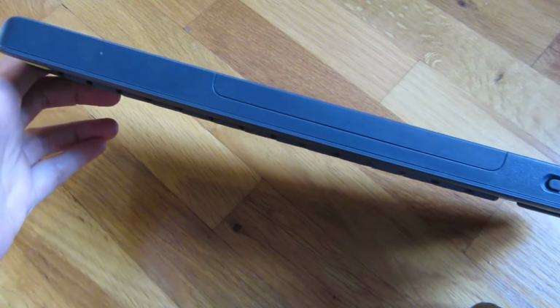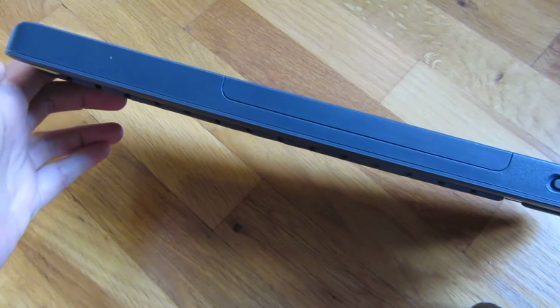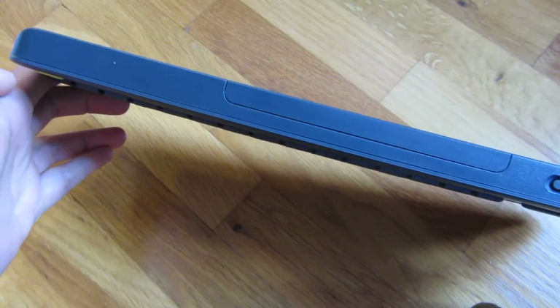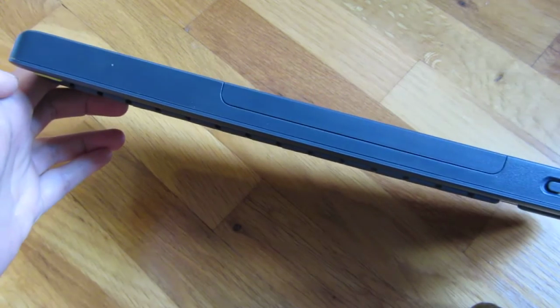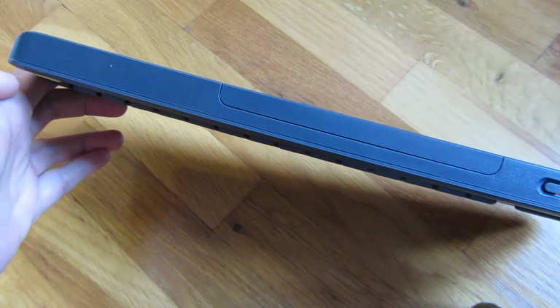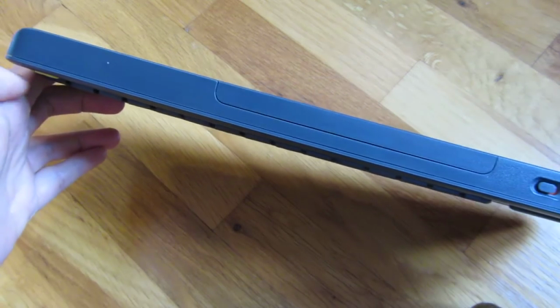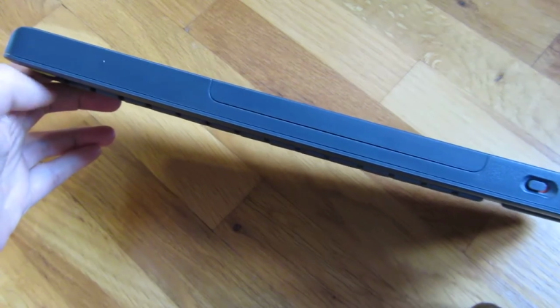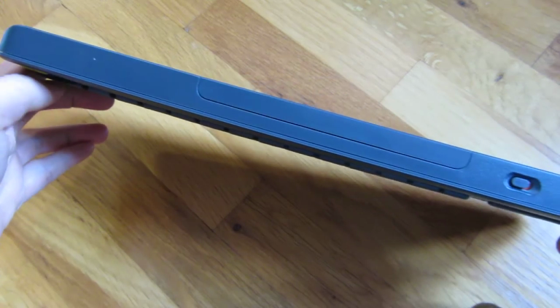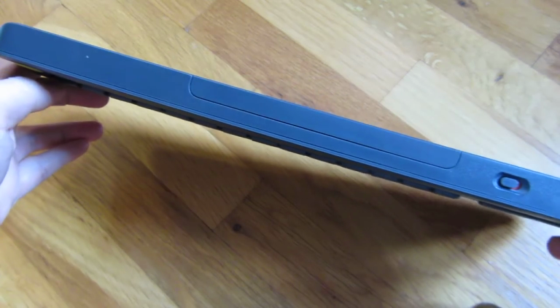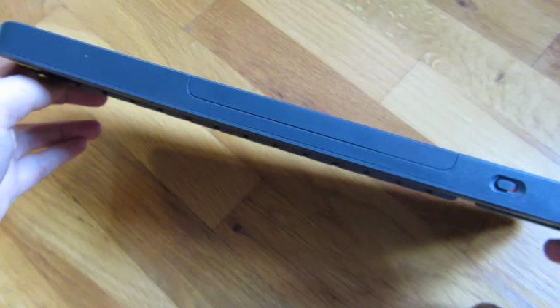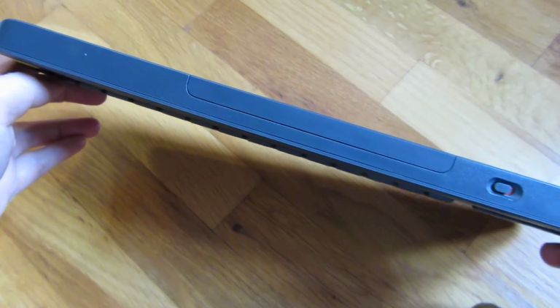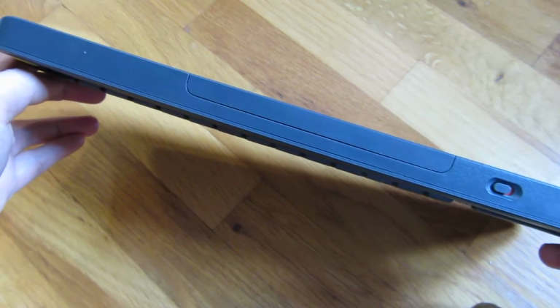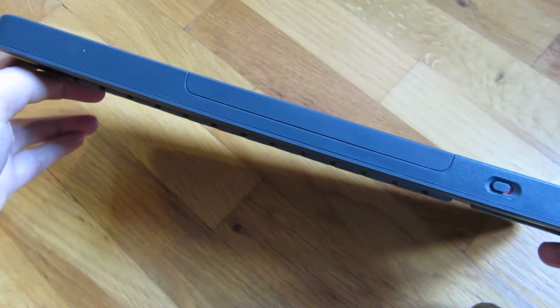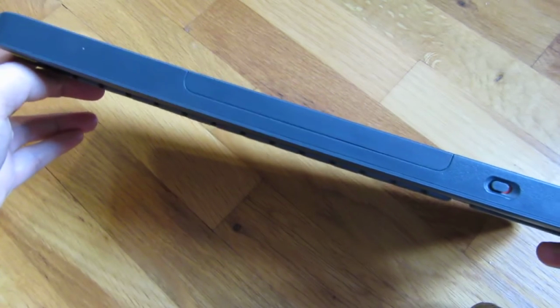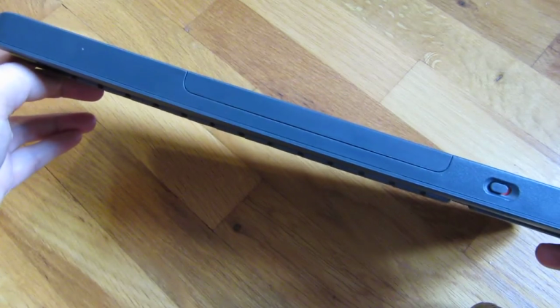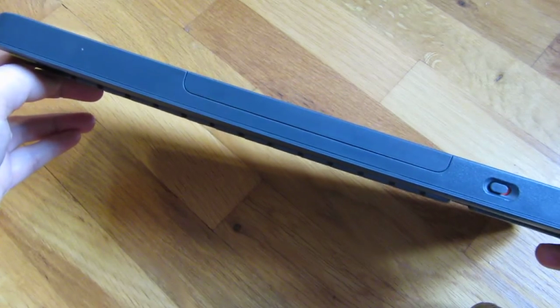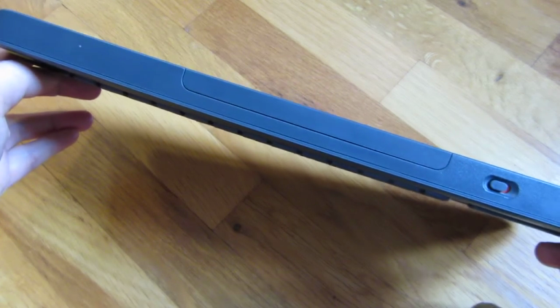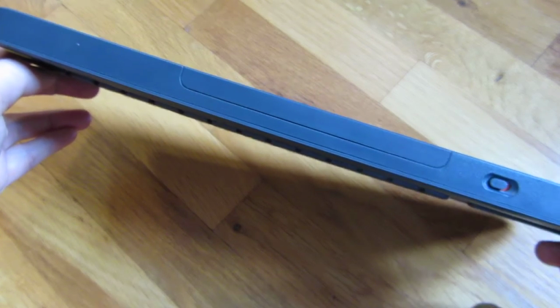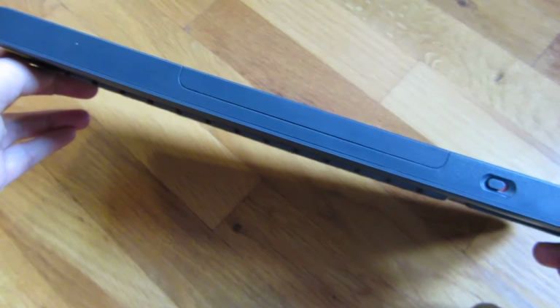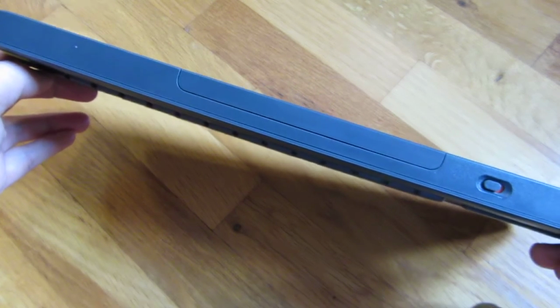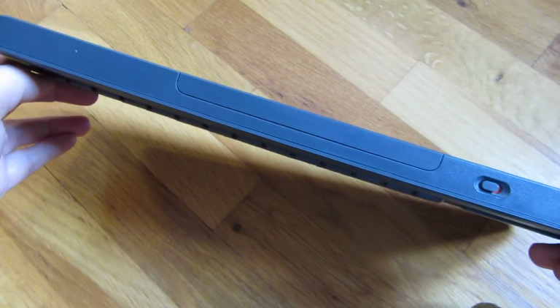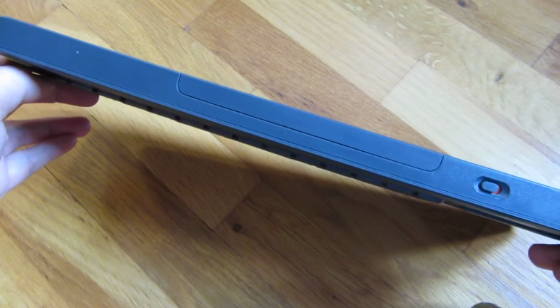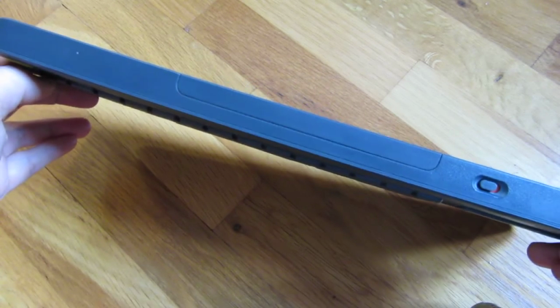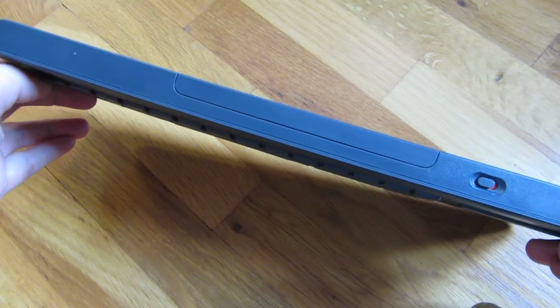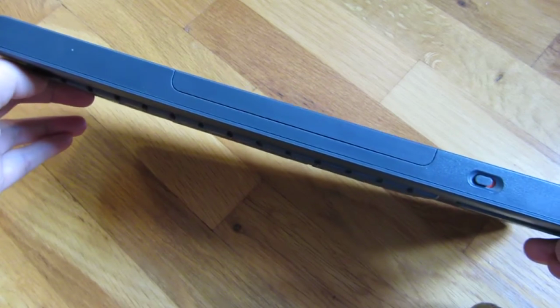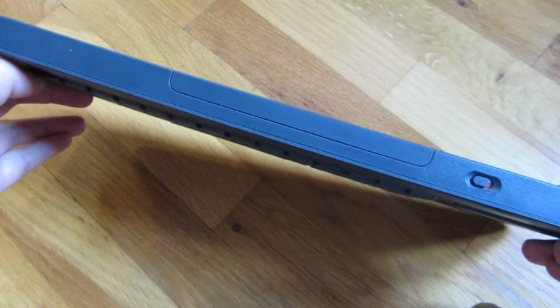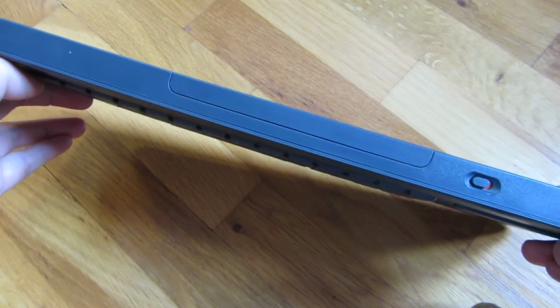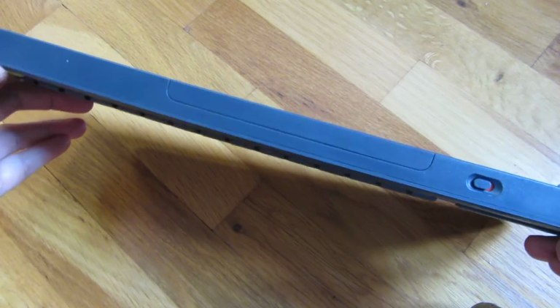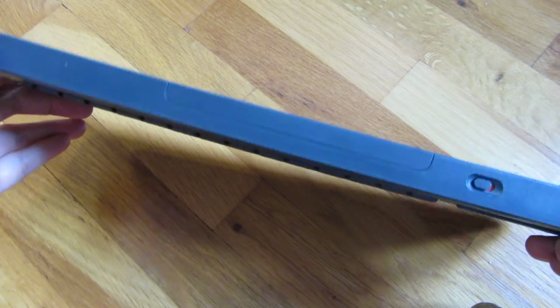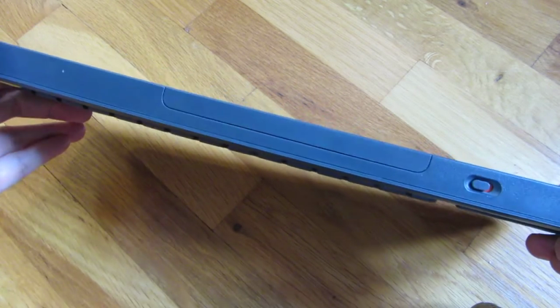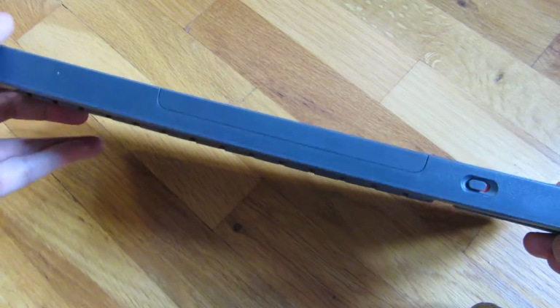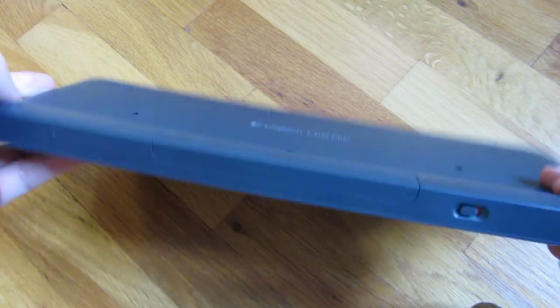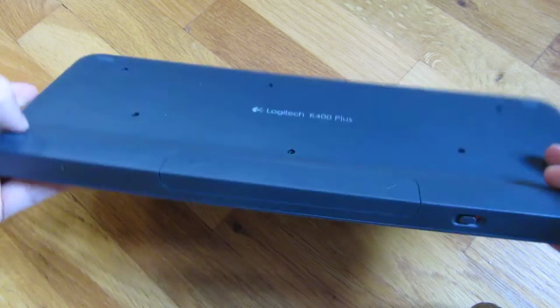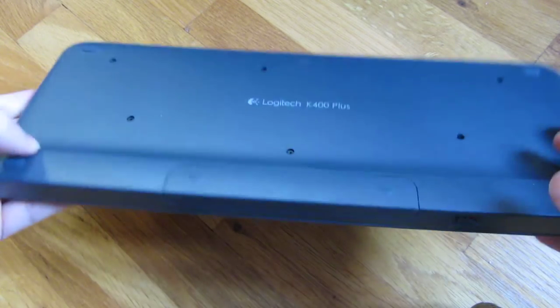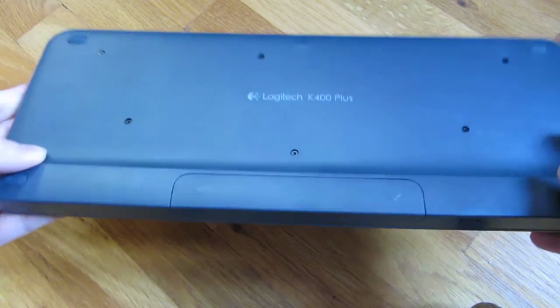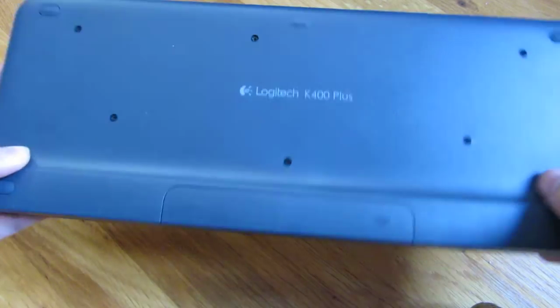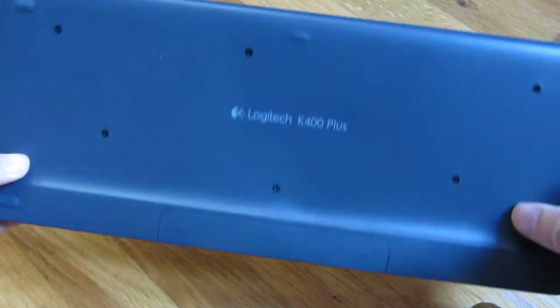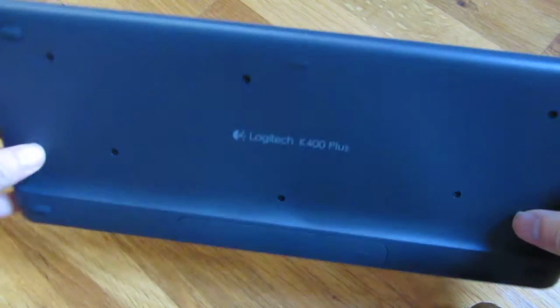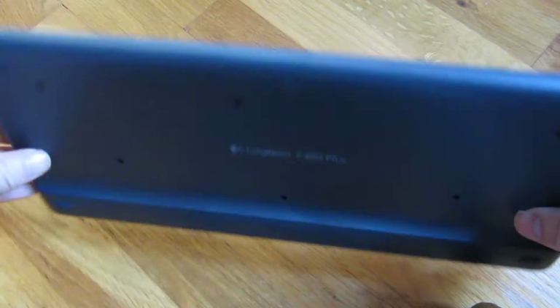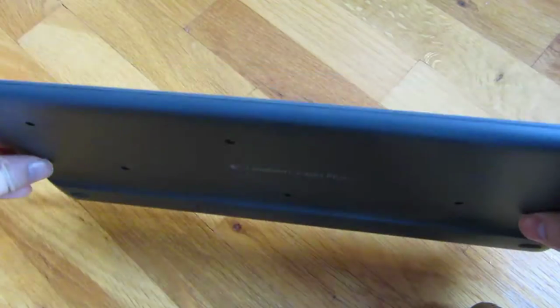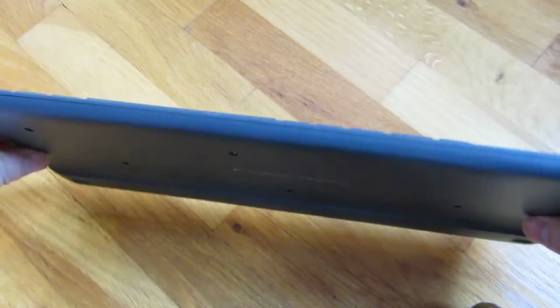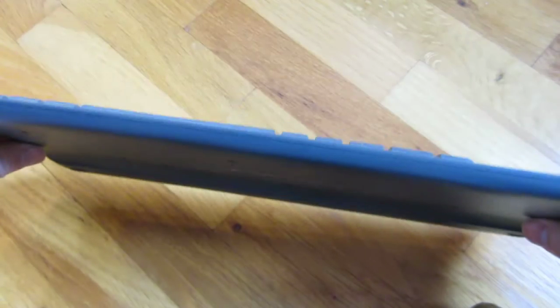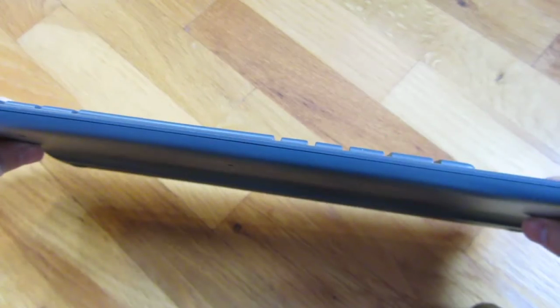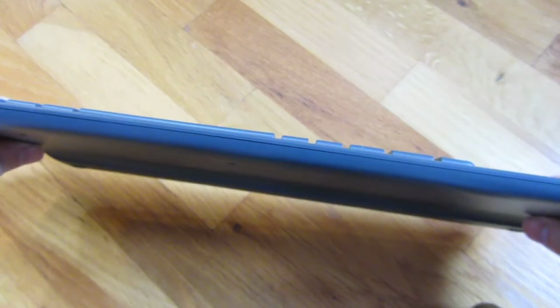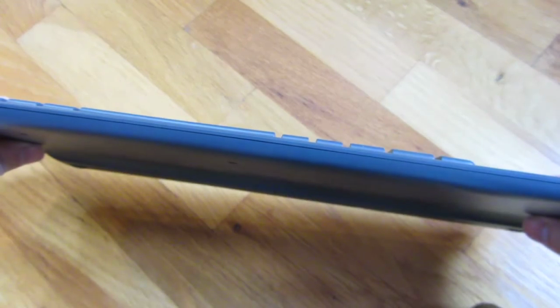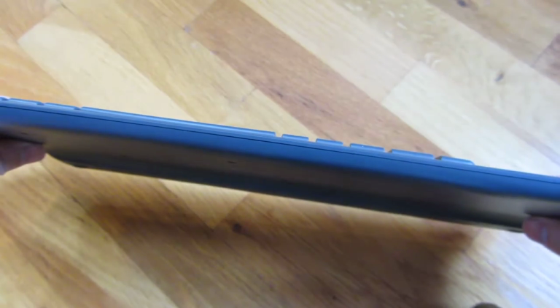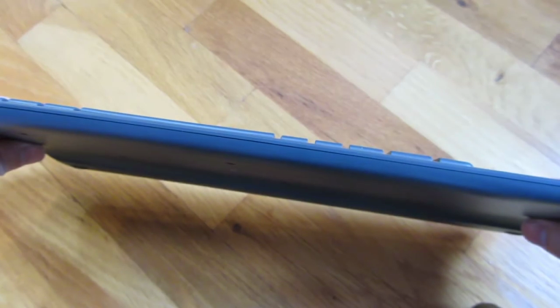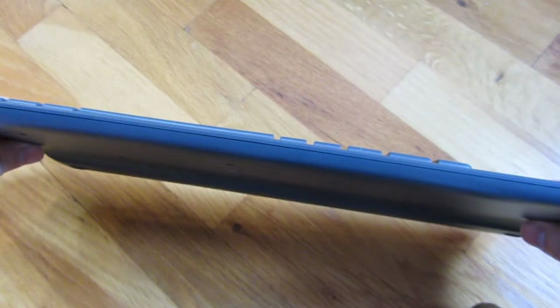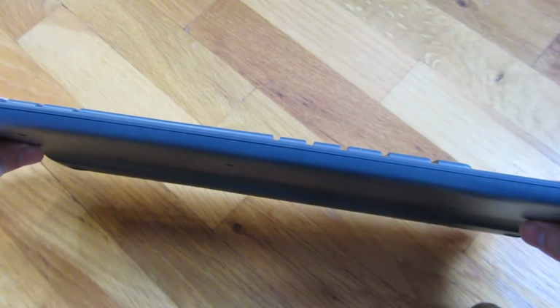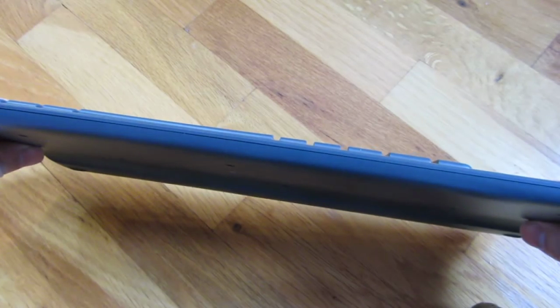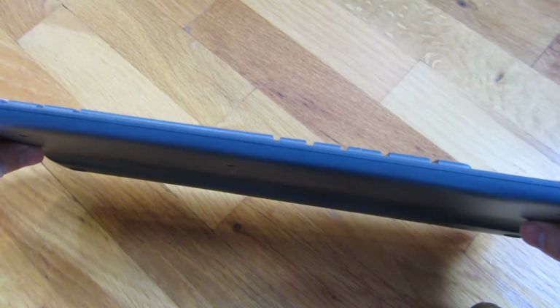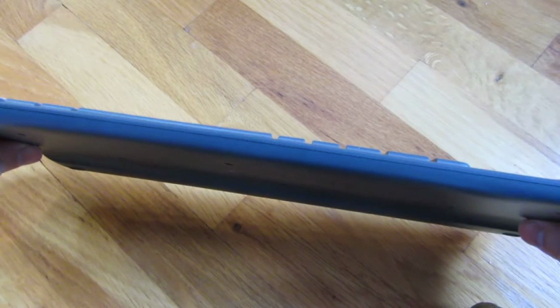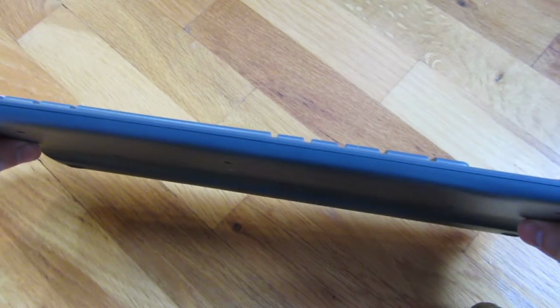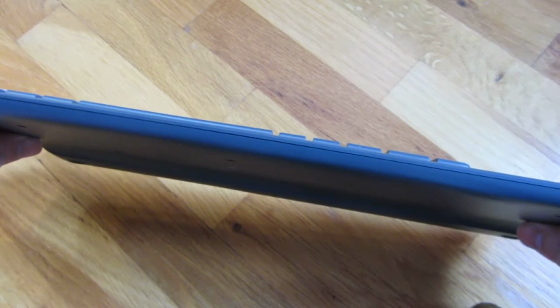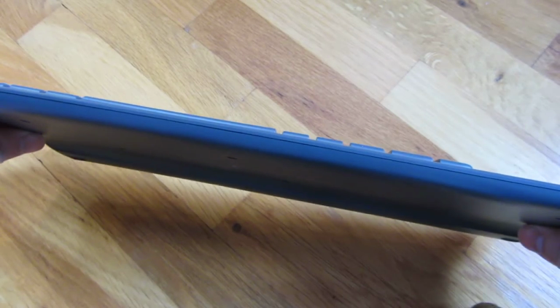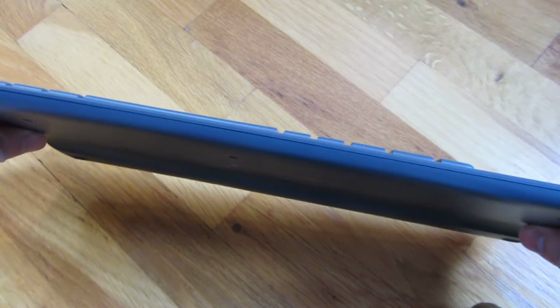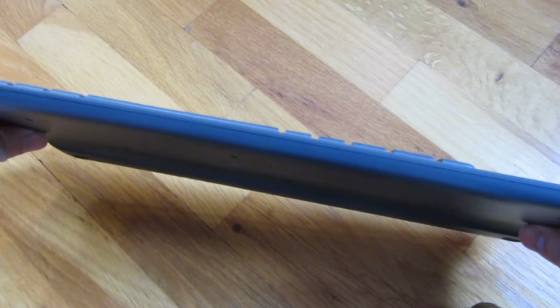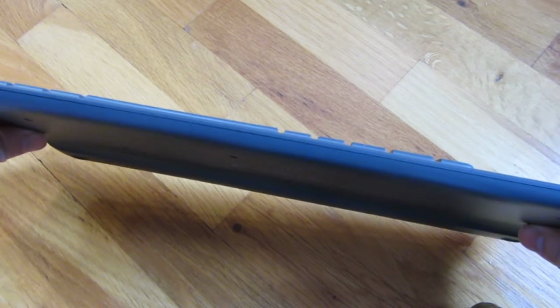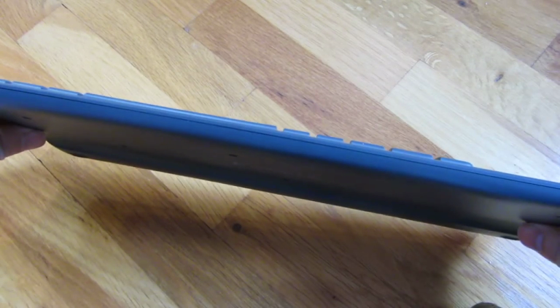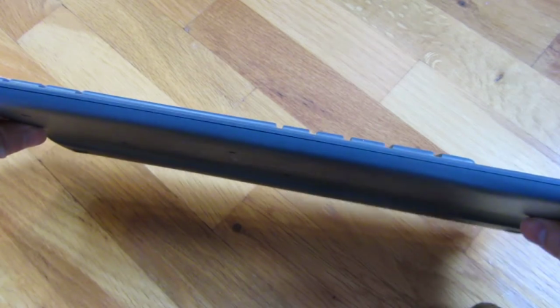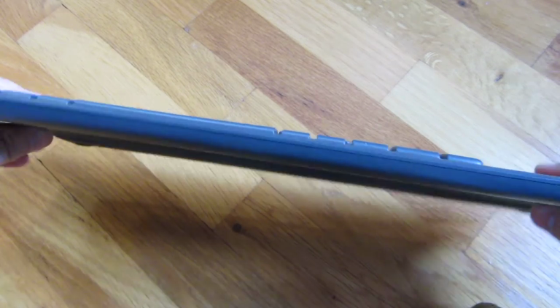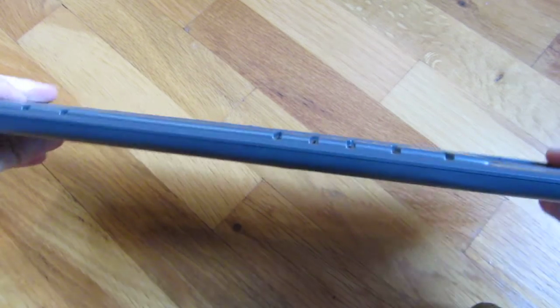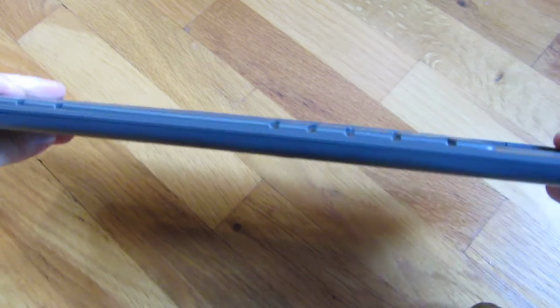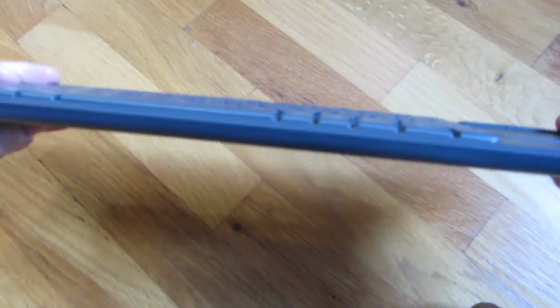The thickness at the top here is 3.25 inches, and at the front edge it's 1.5 inches.